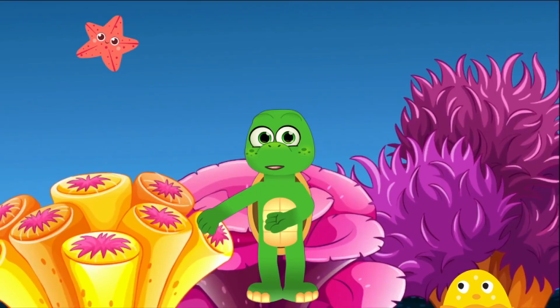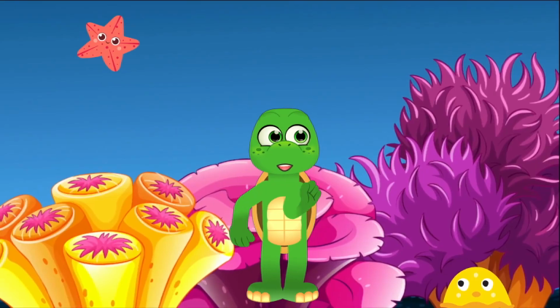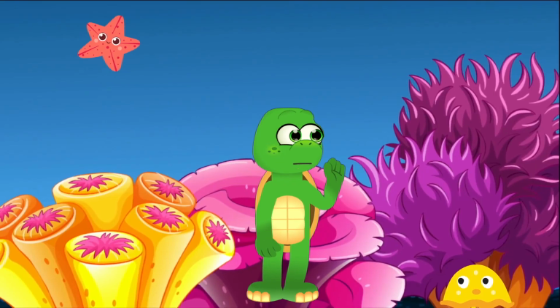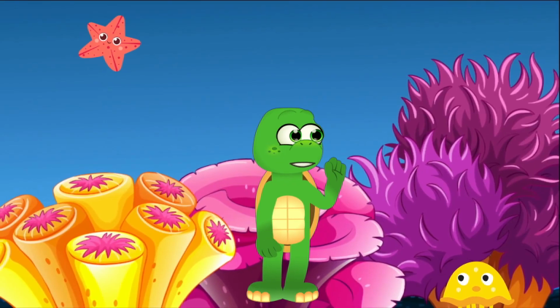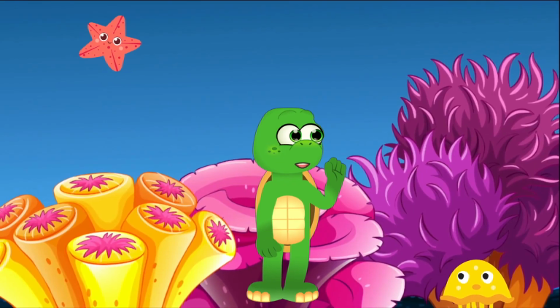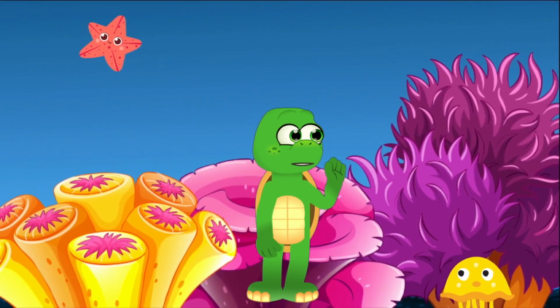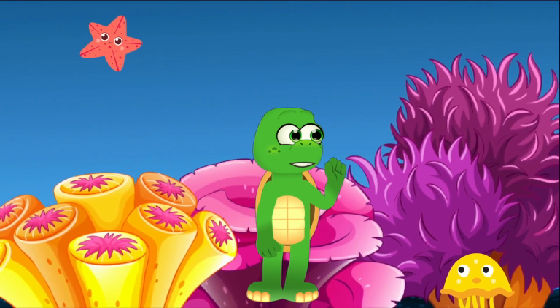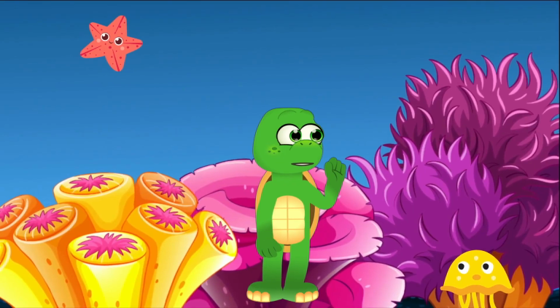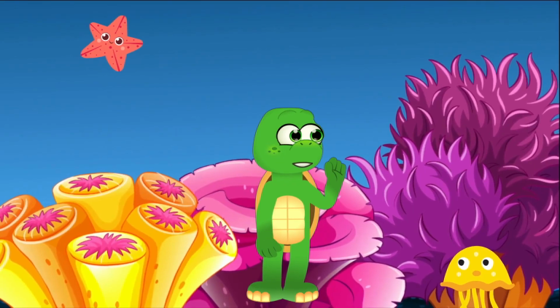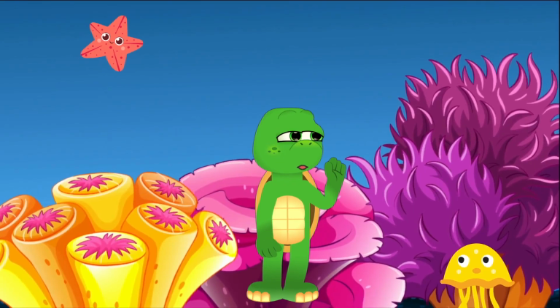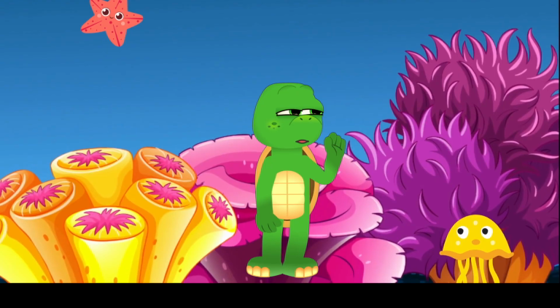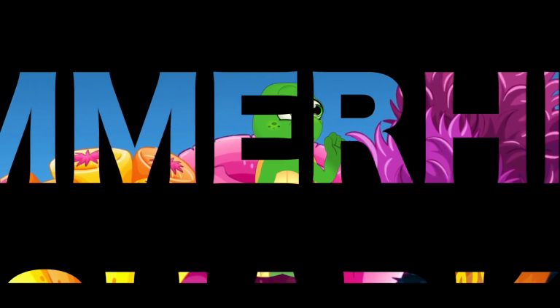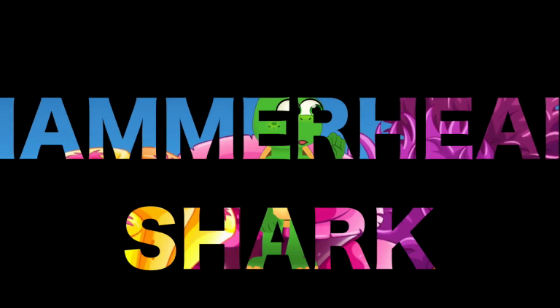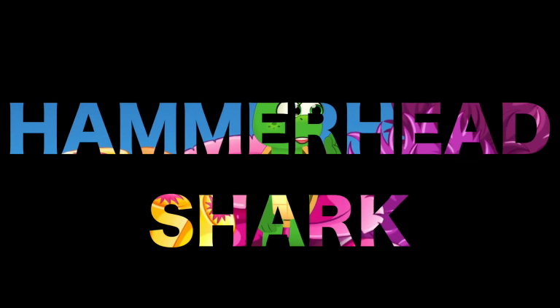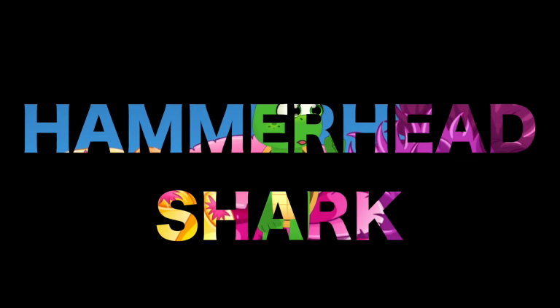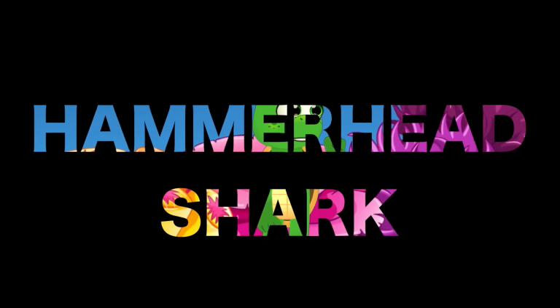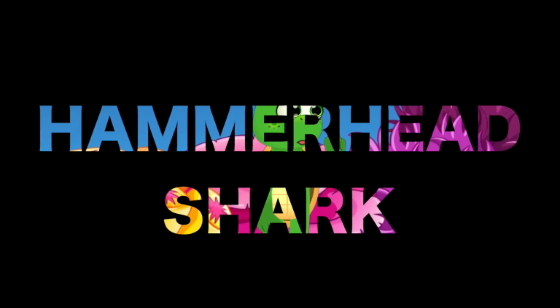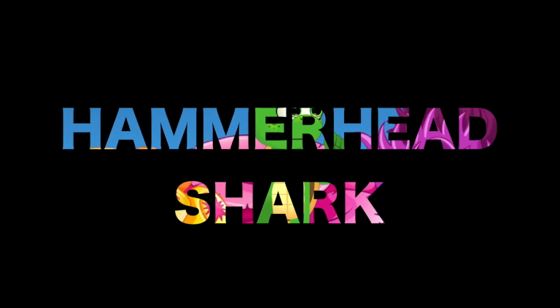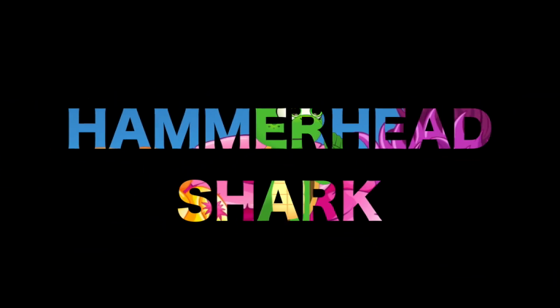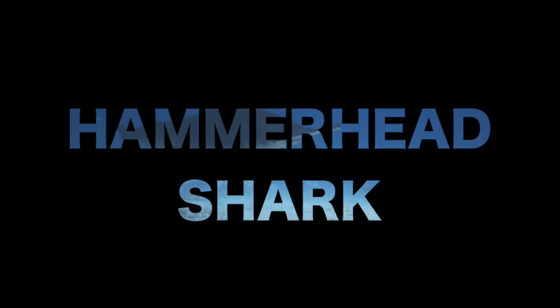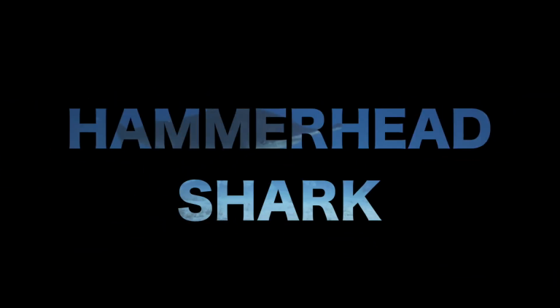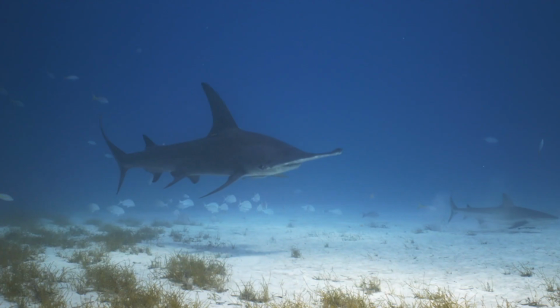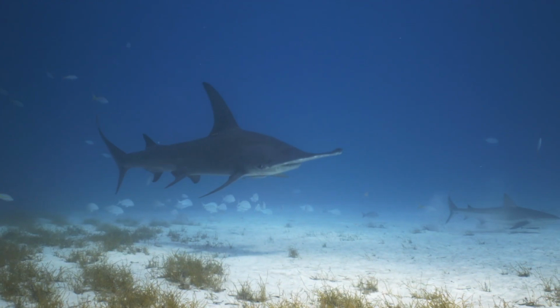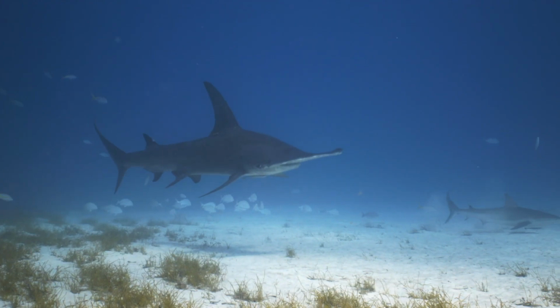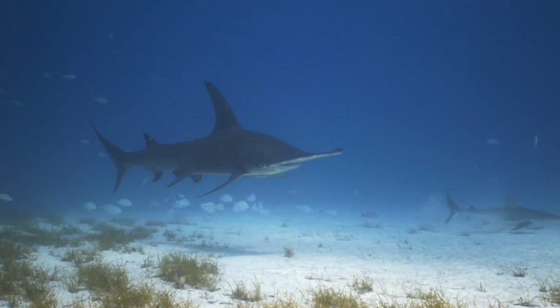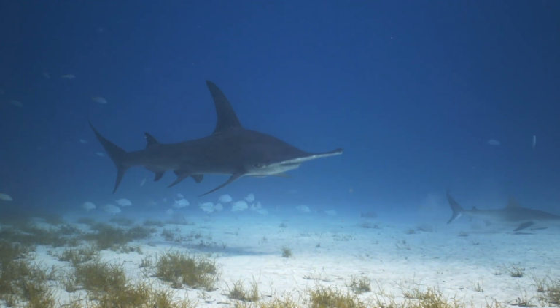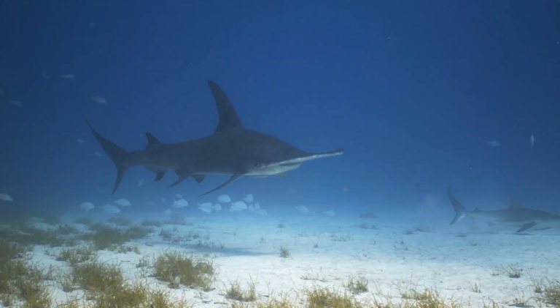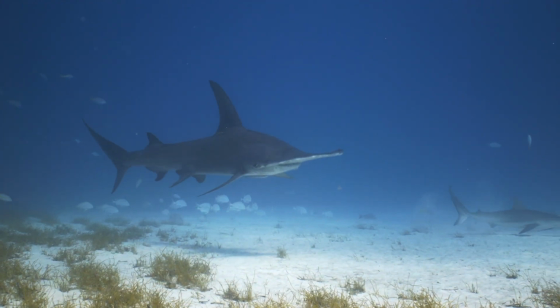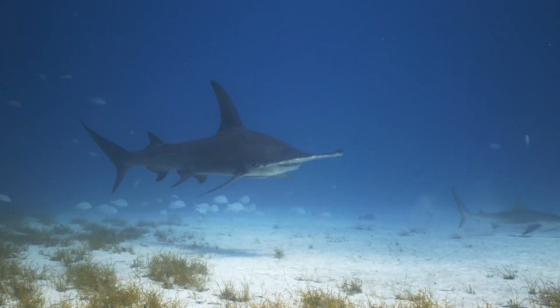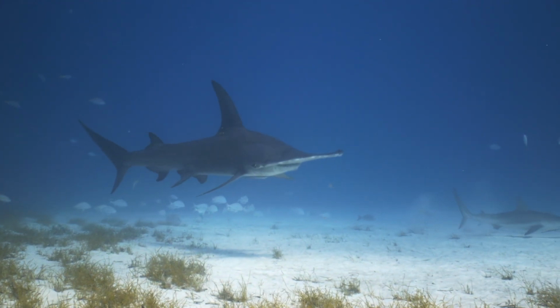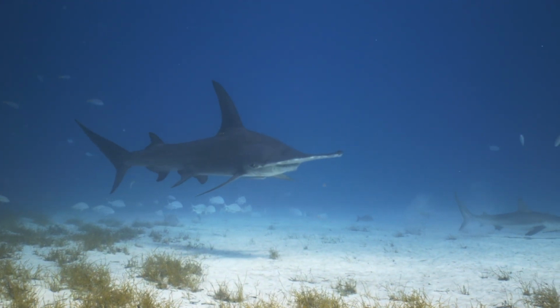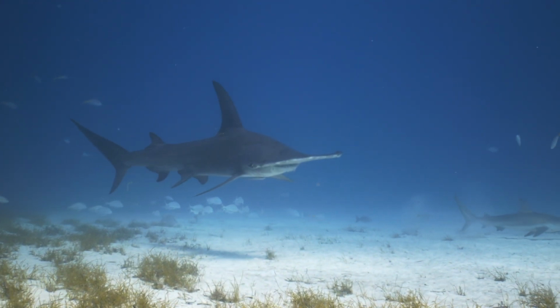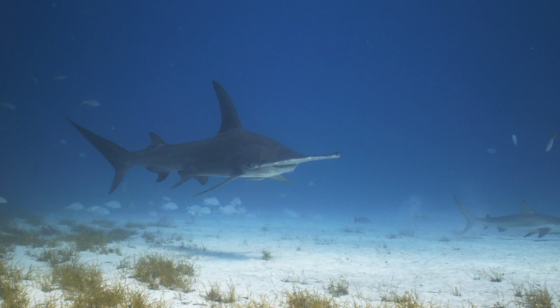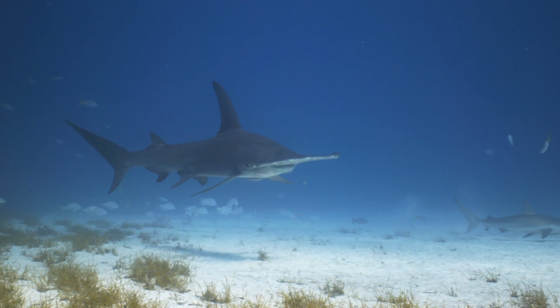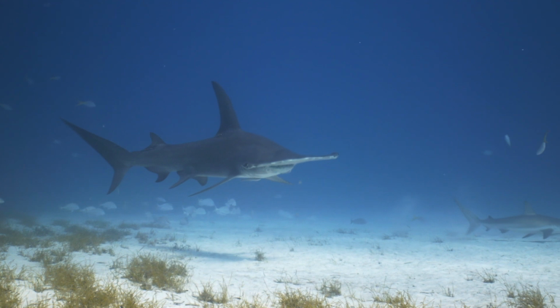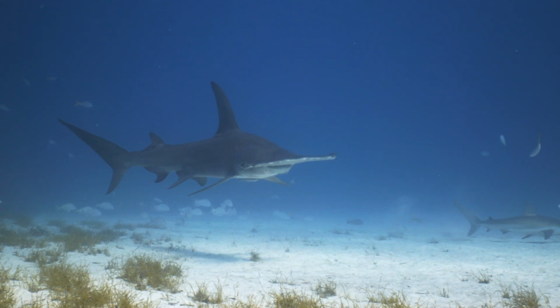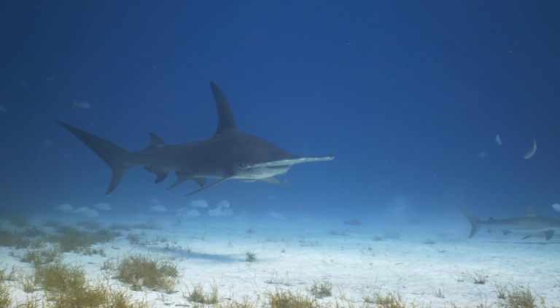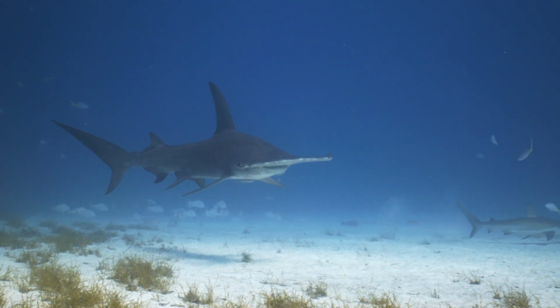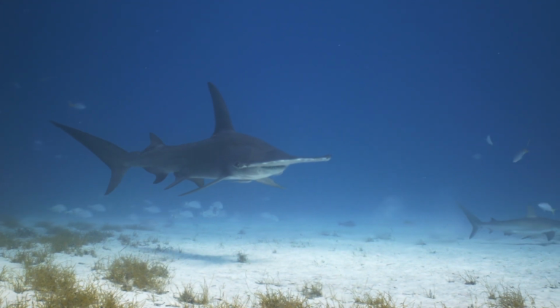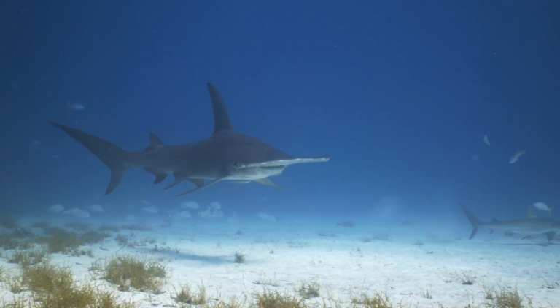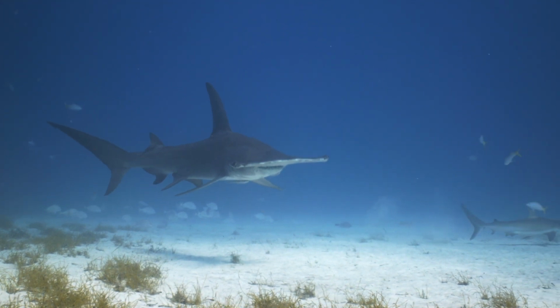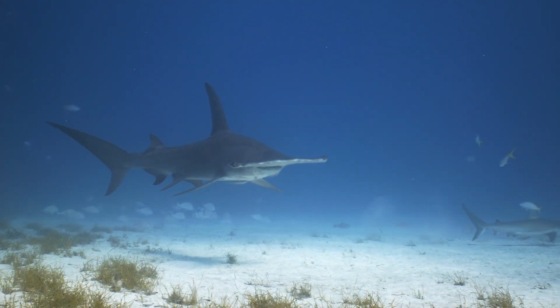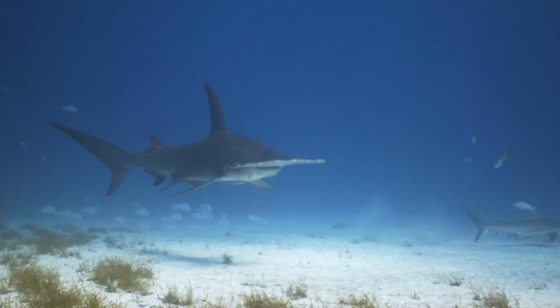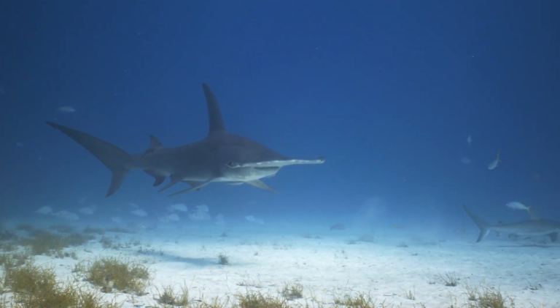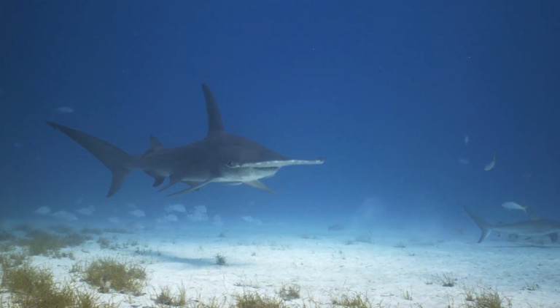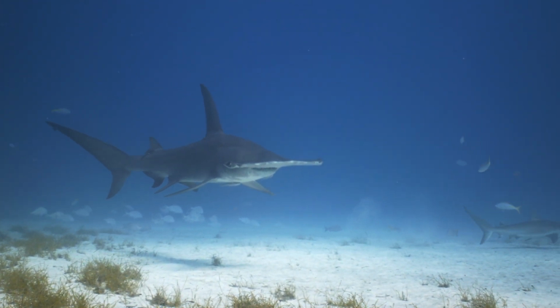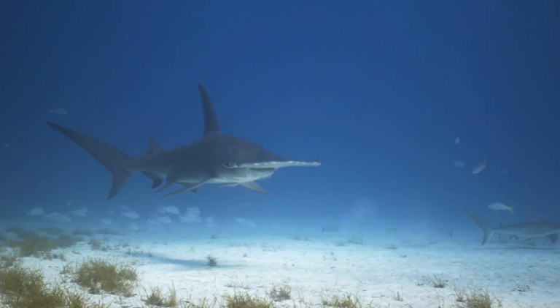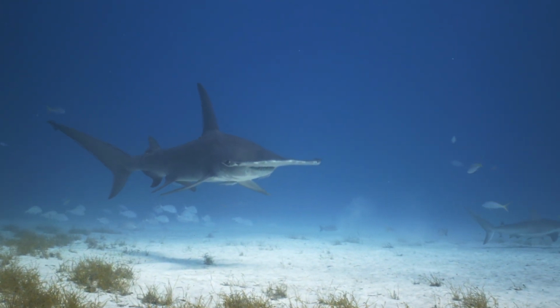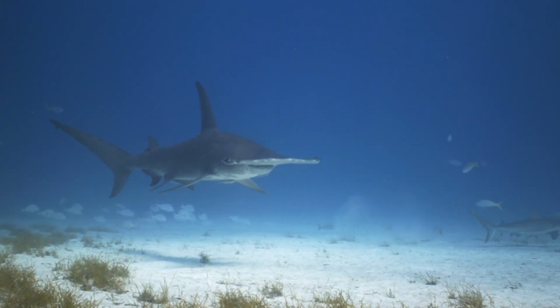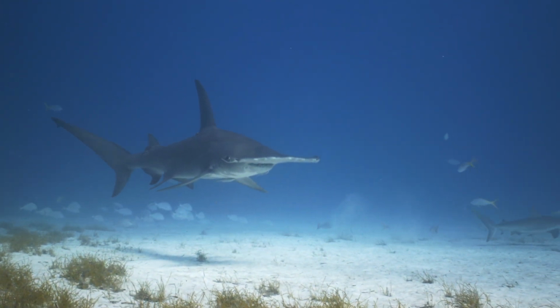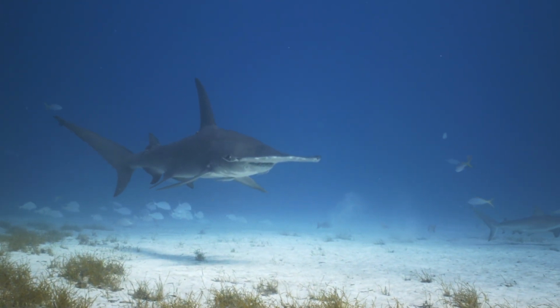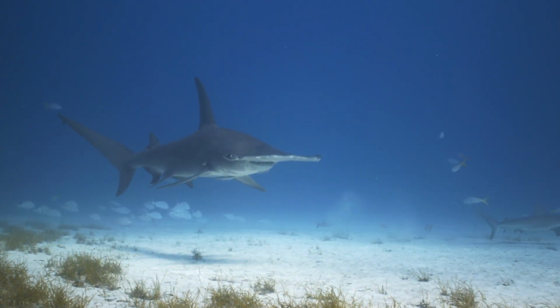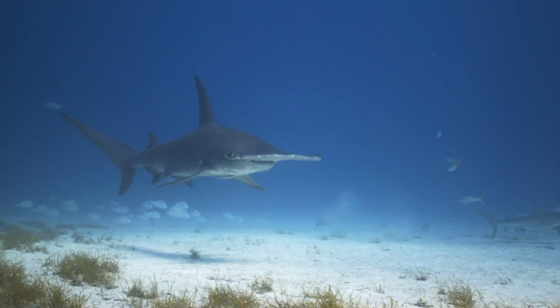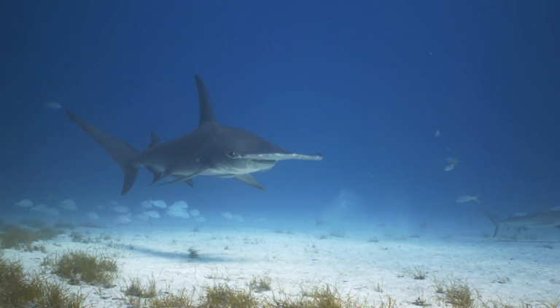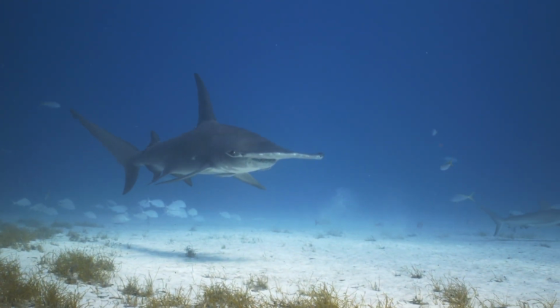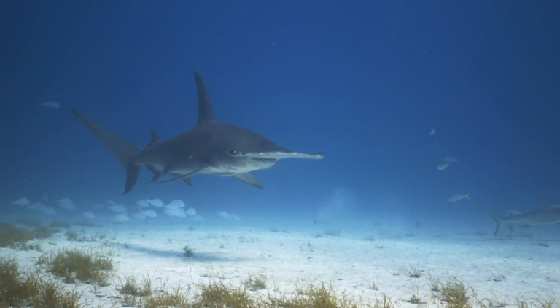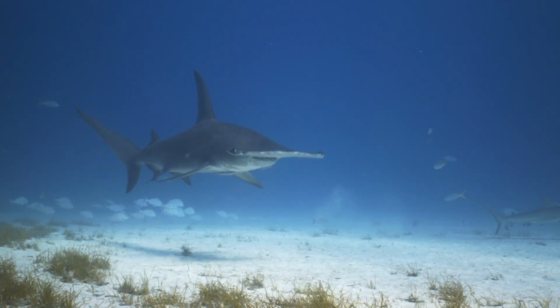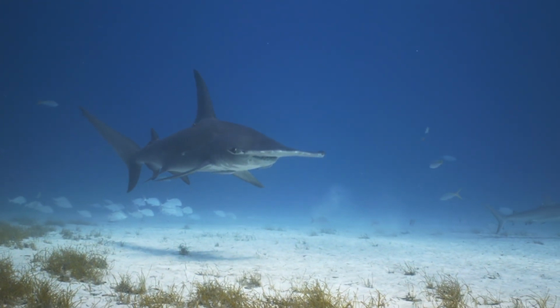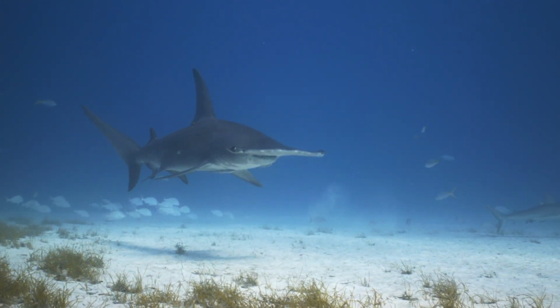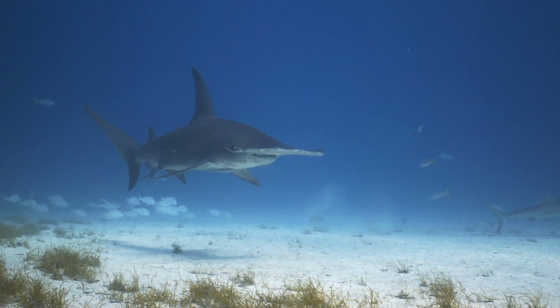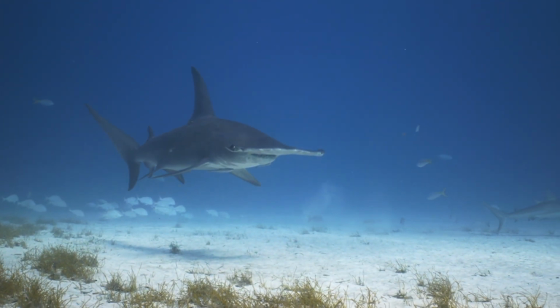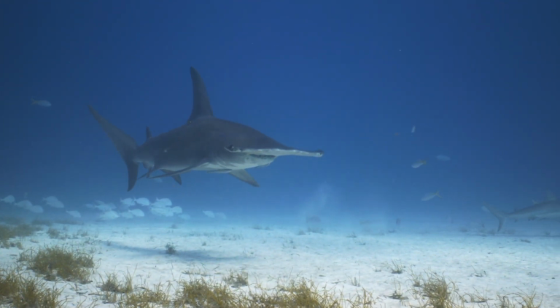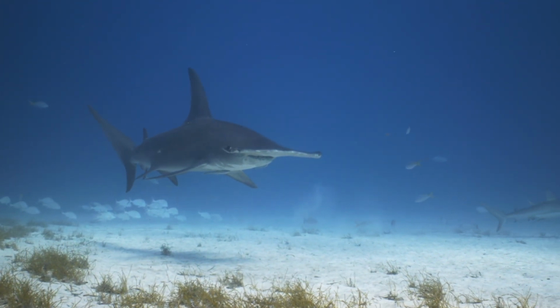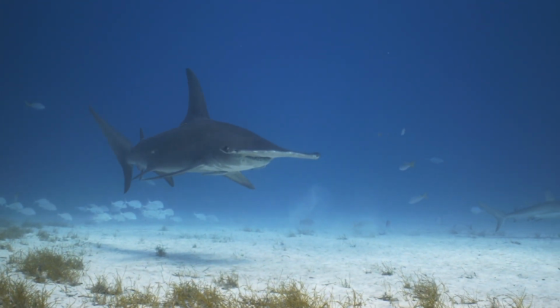Next, let's talk about the hammerhead shark. Their unique T-shaped heads improve their ability to find food, spreading out special sensory organs.